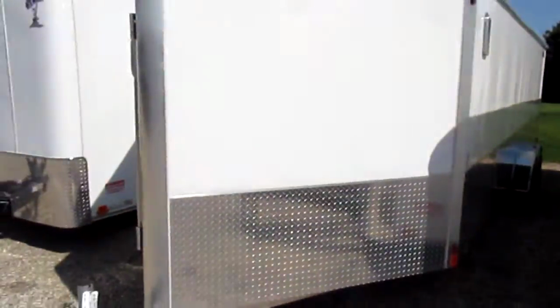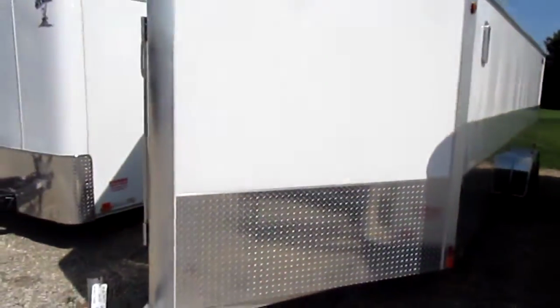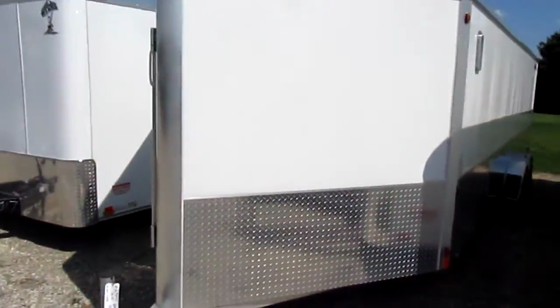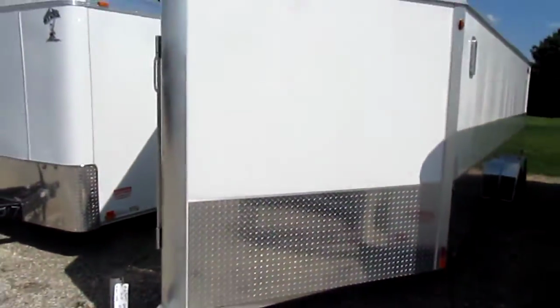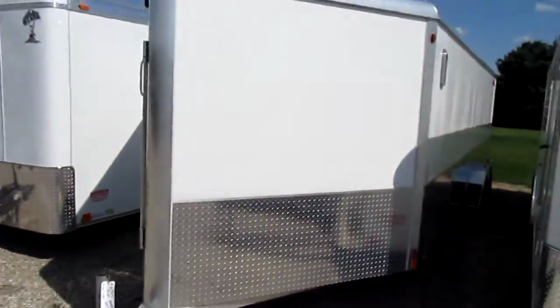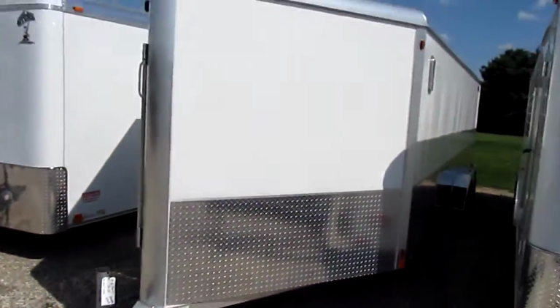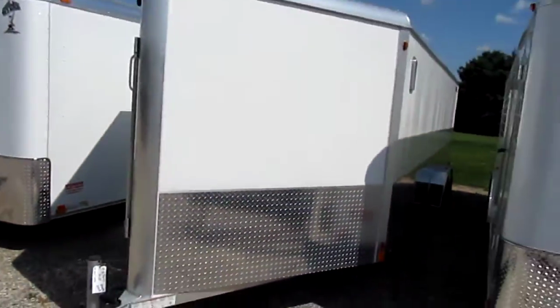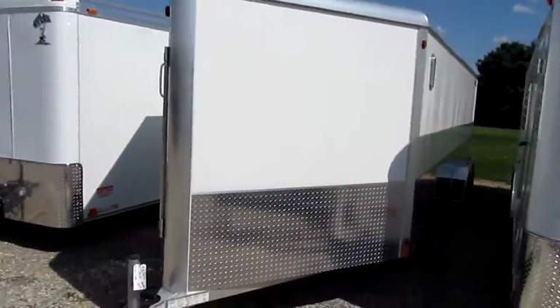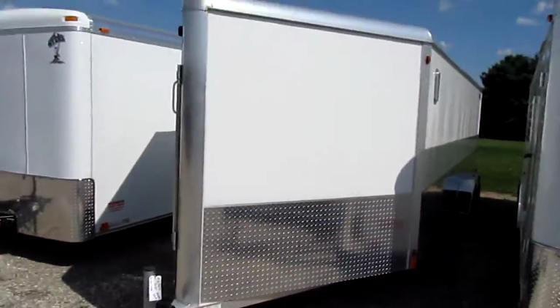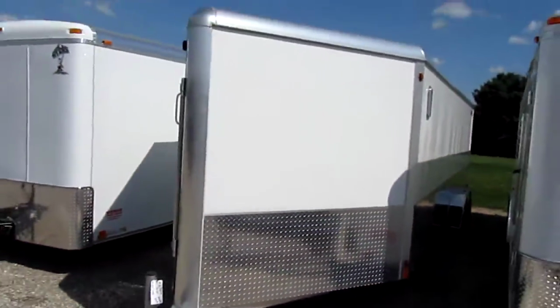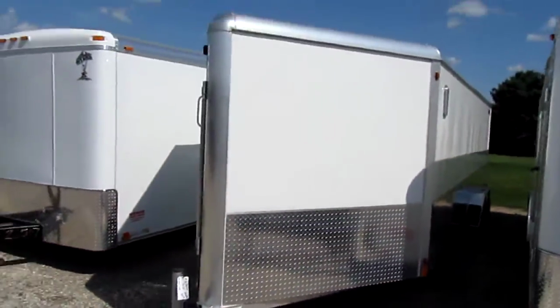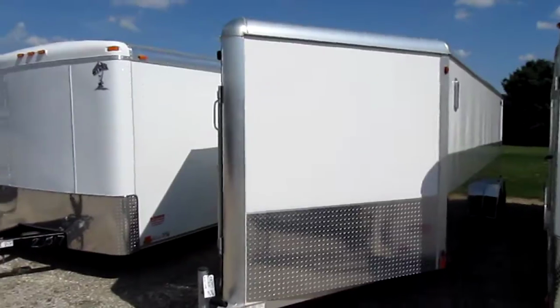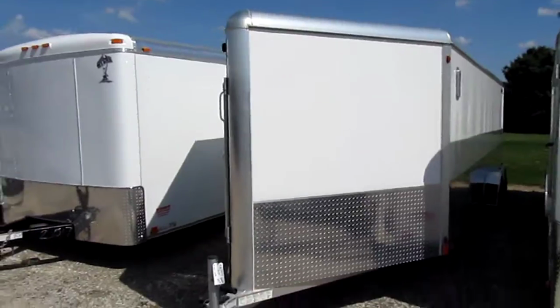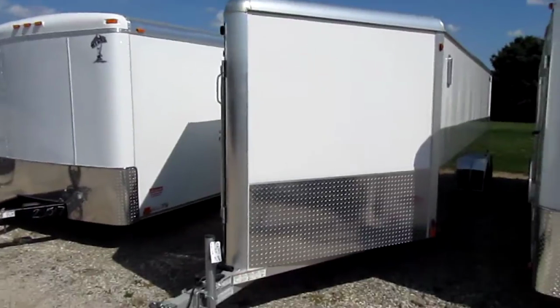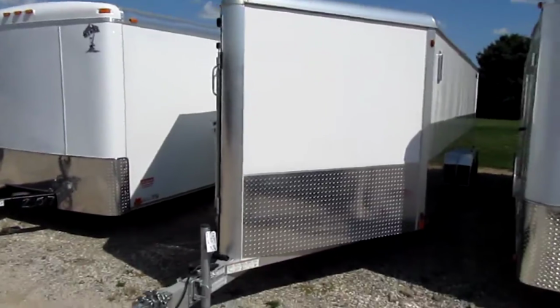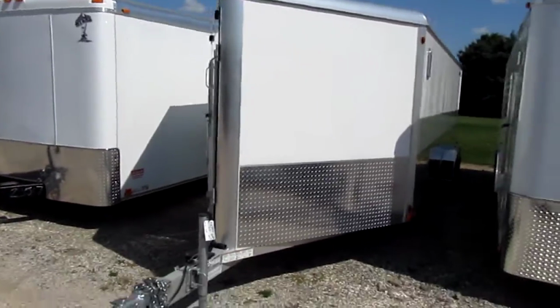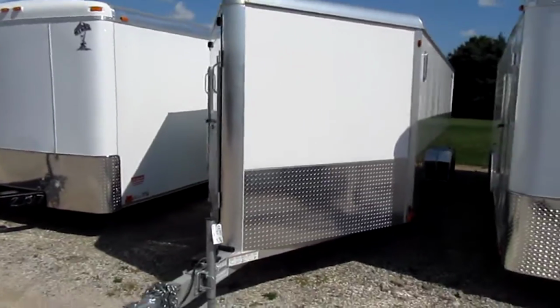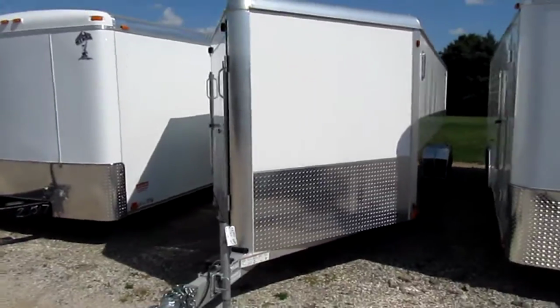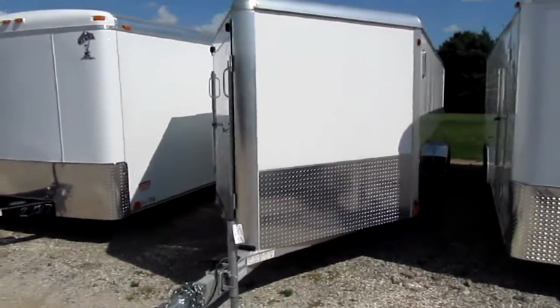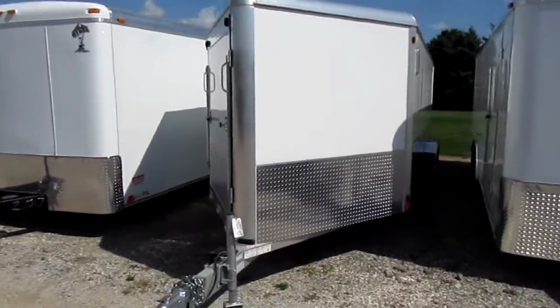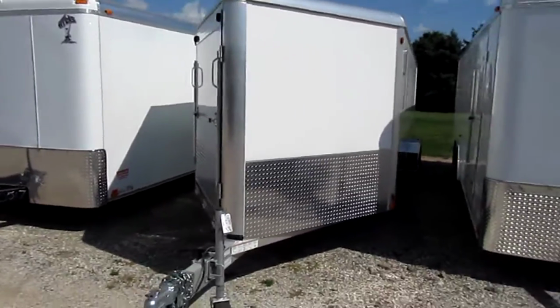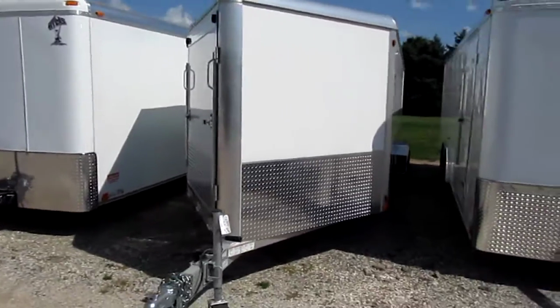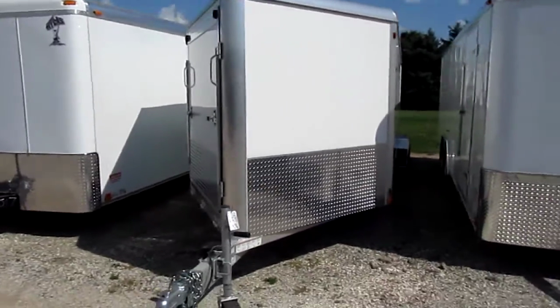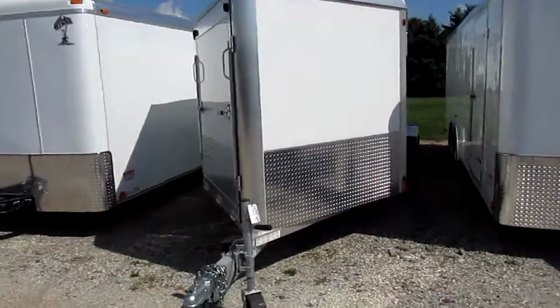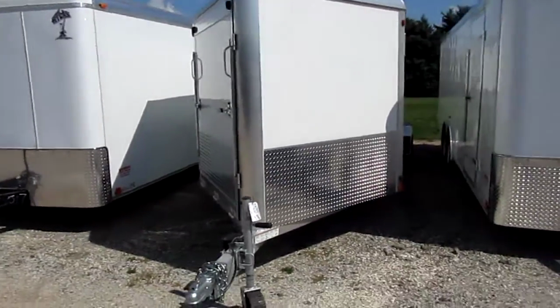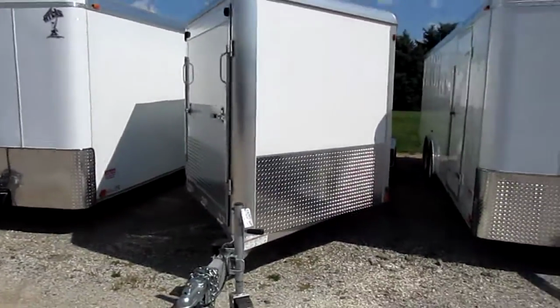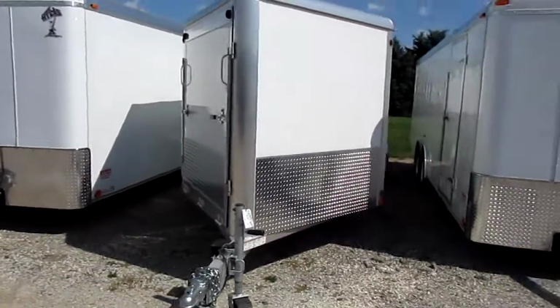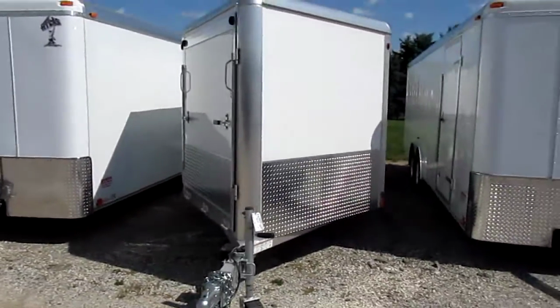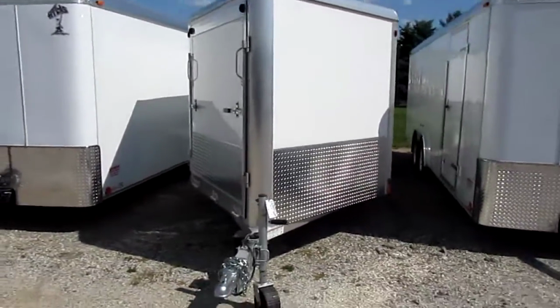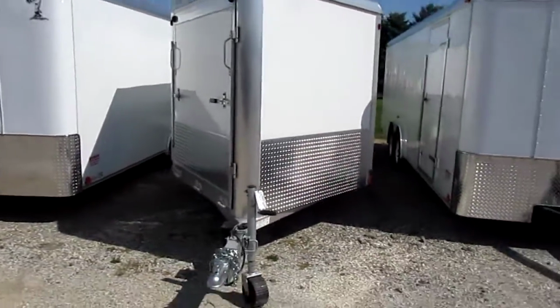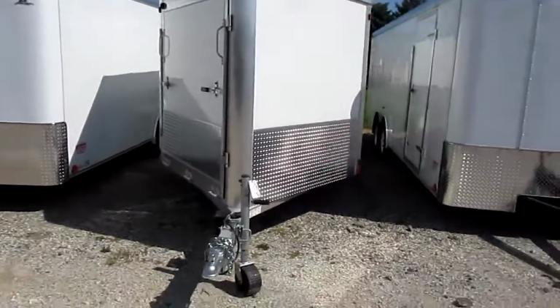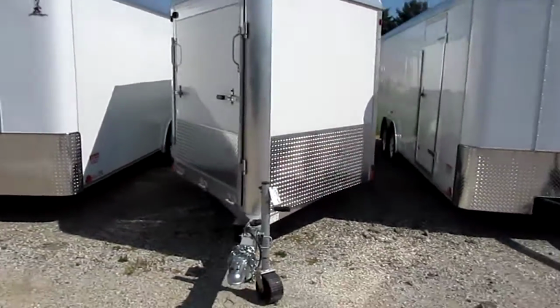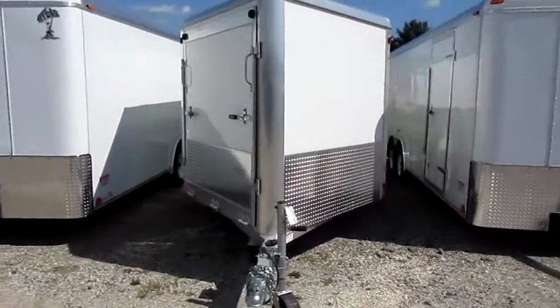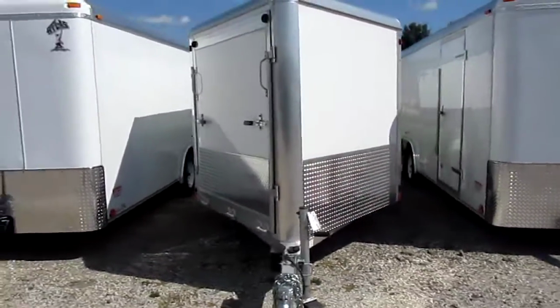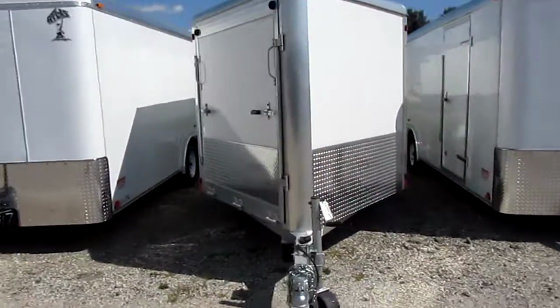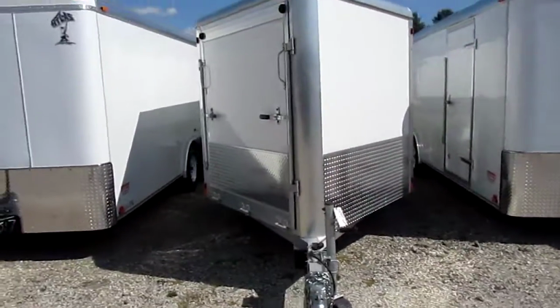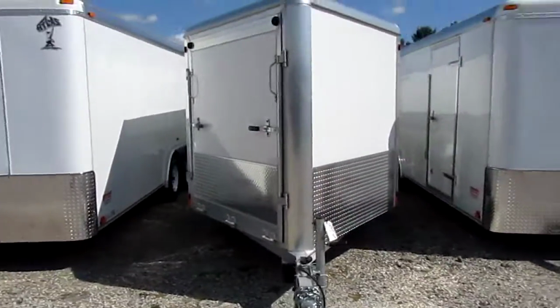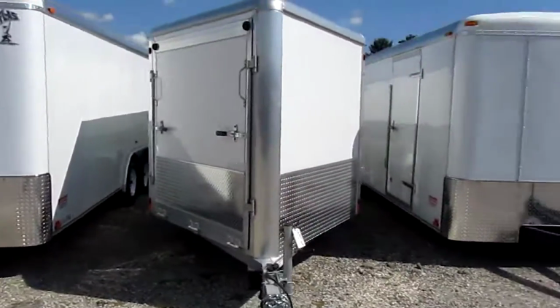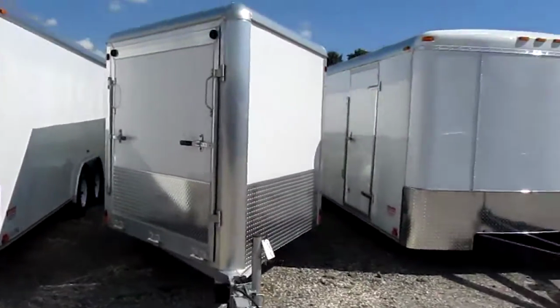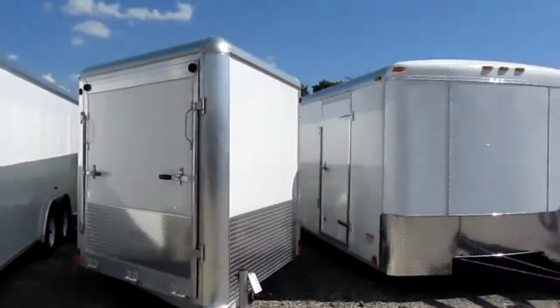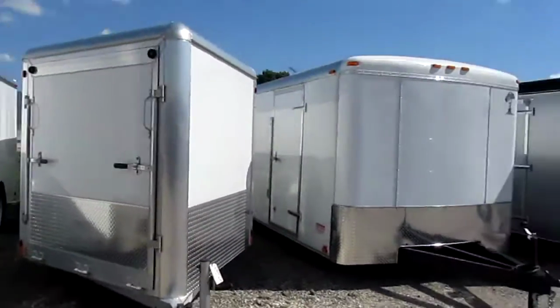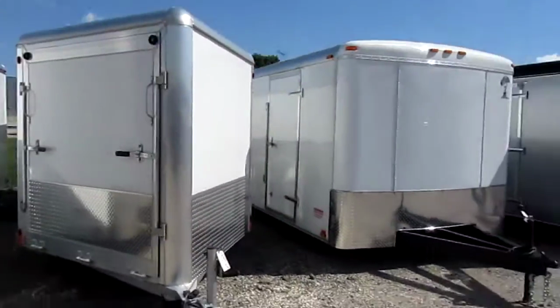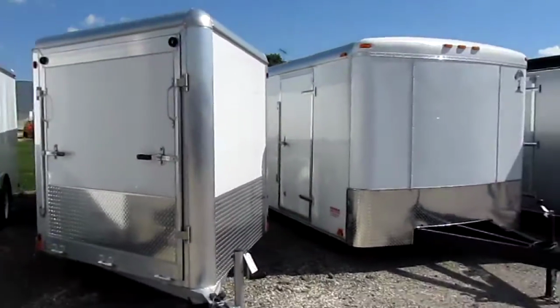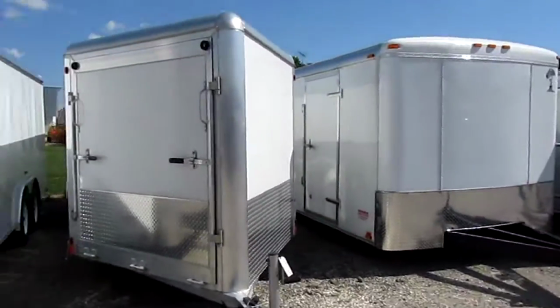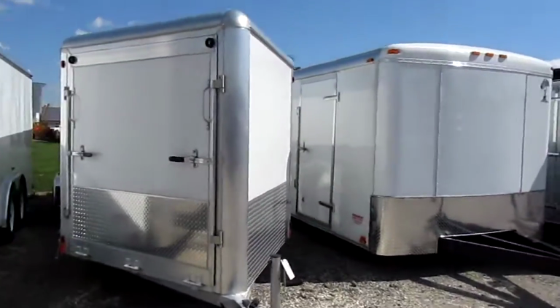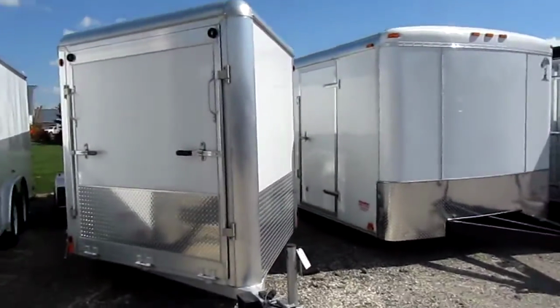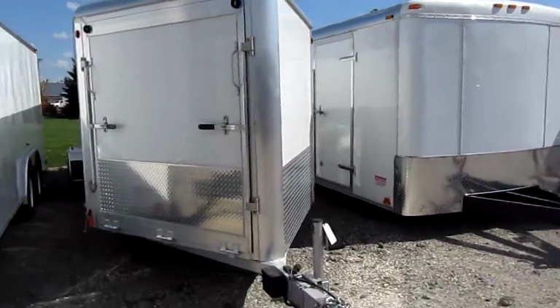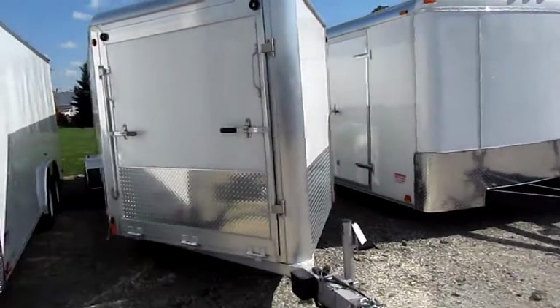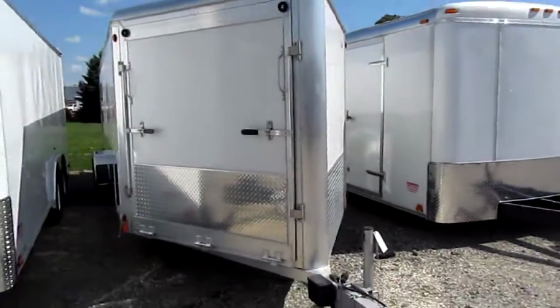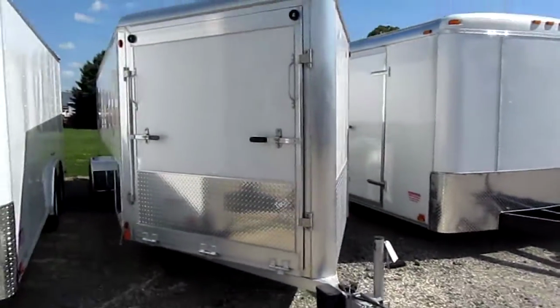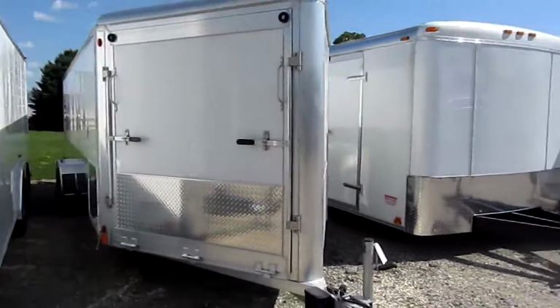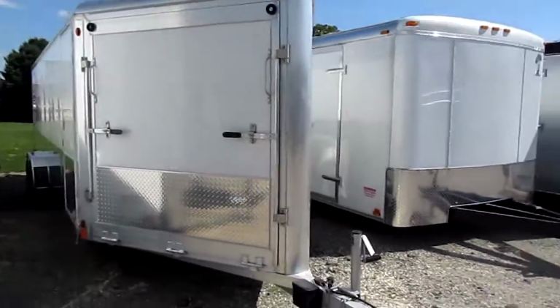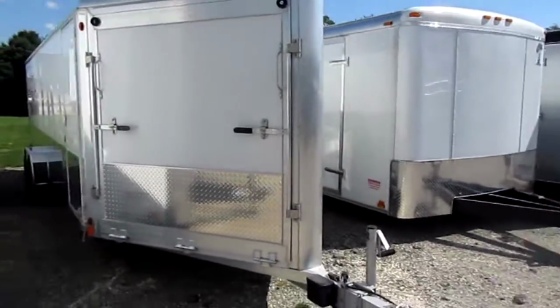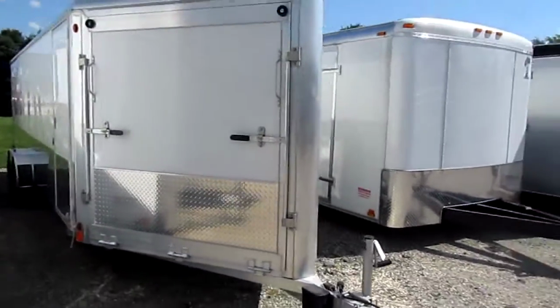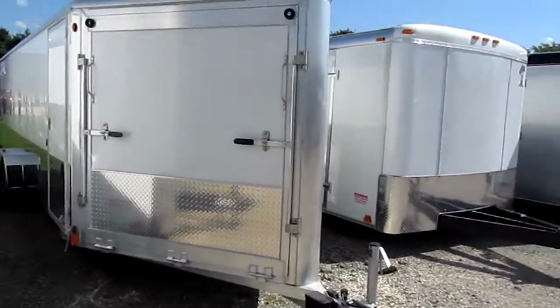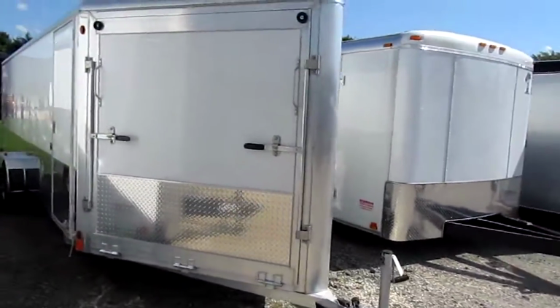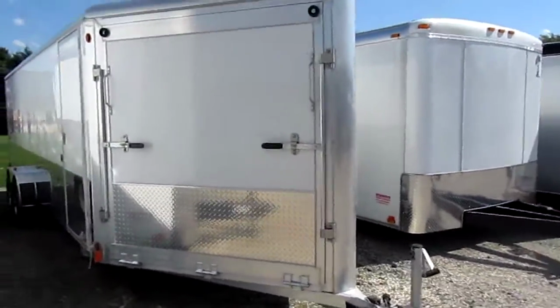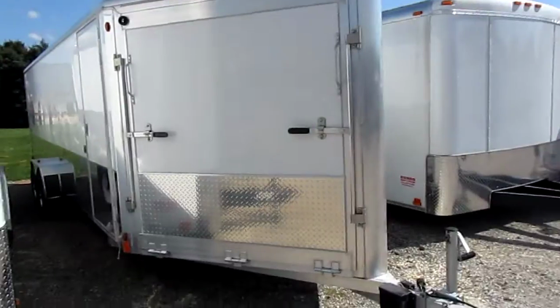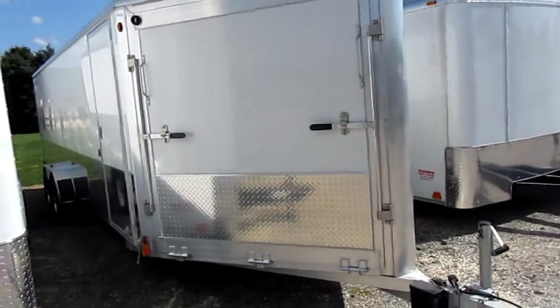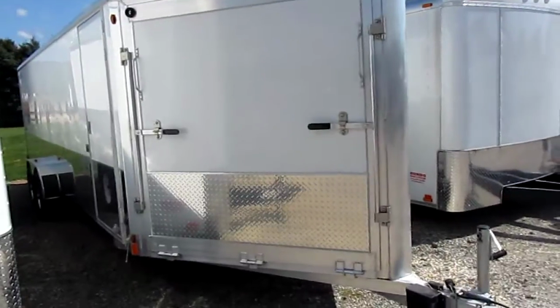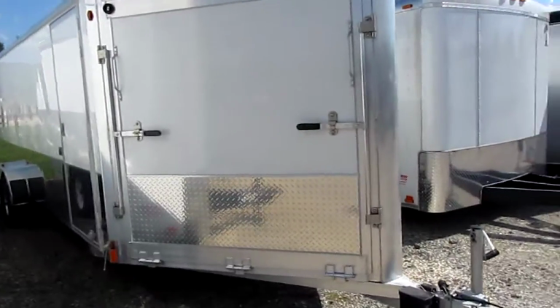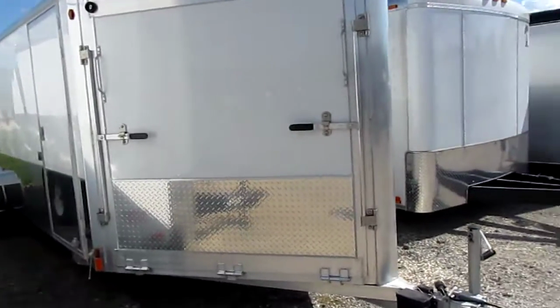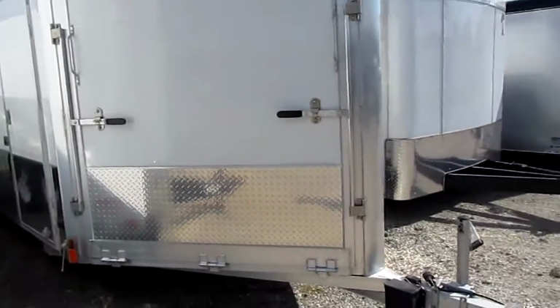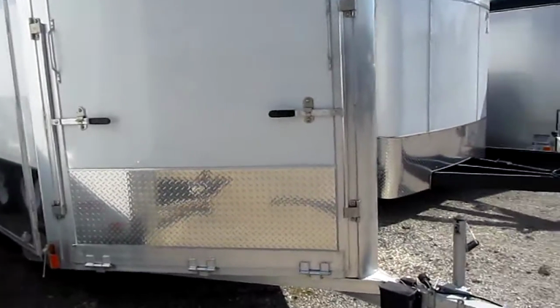Shines up real nice. The V-nose trailer. Let's look inside it.